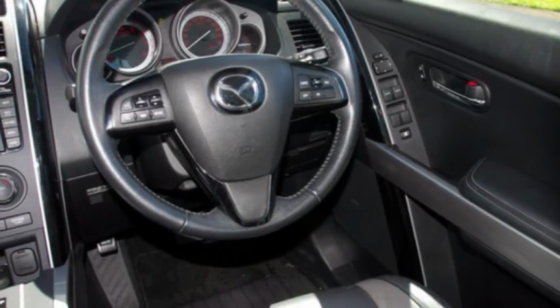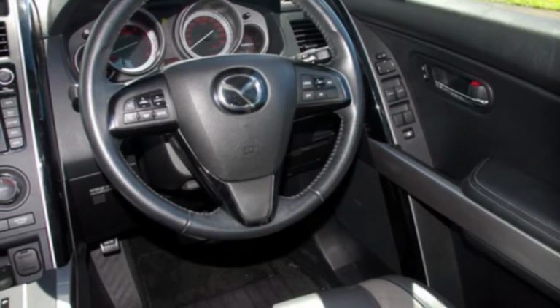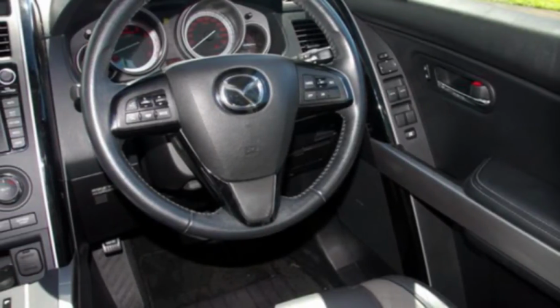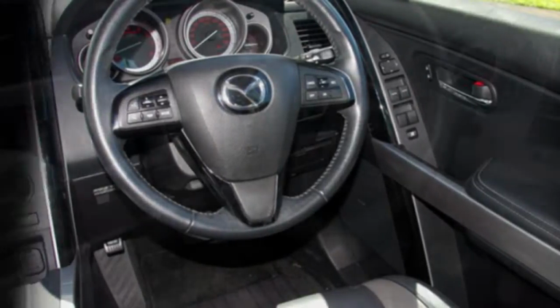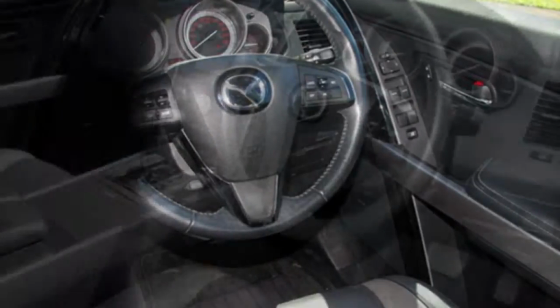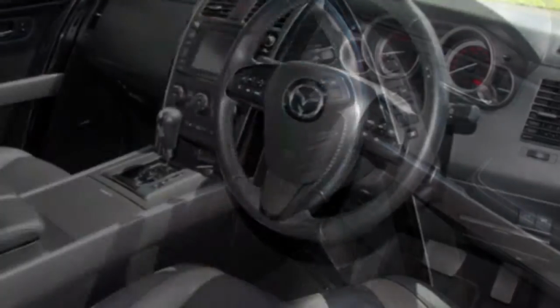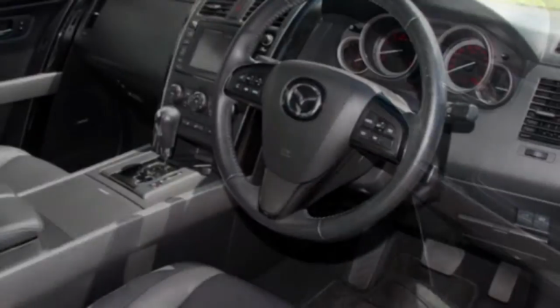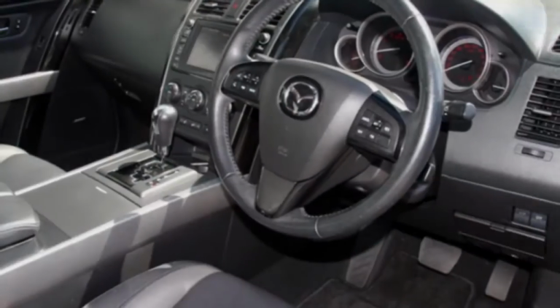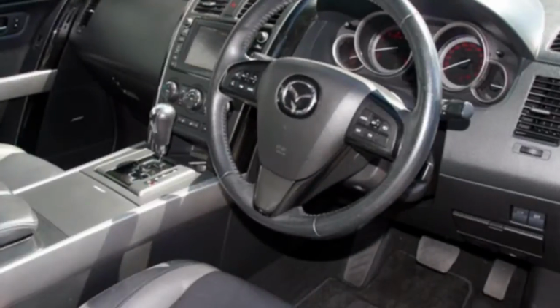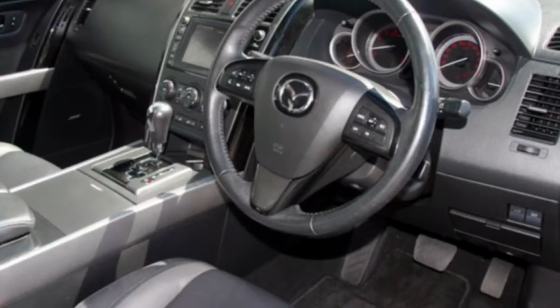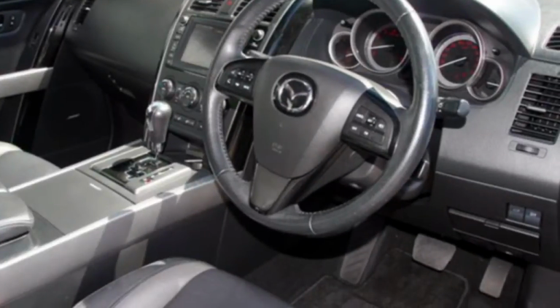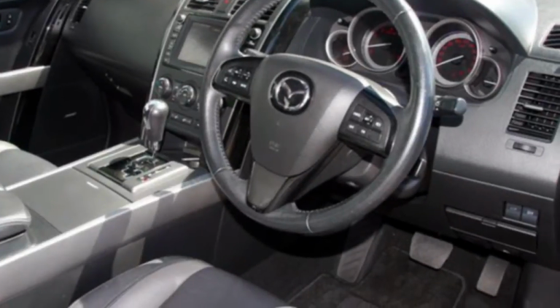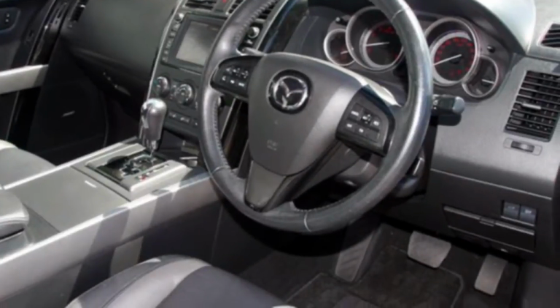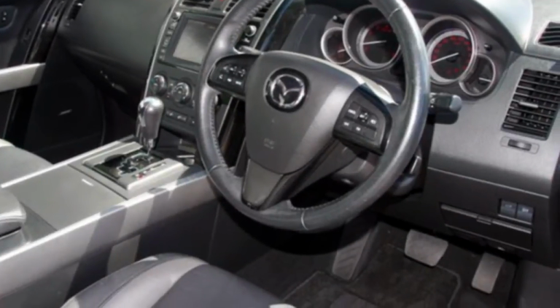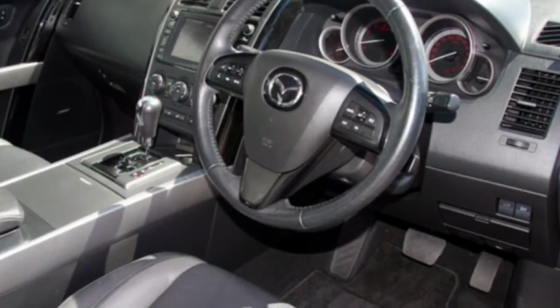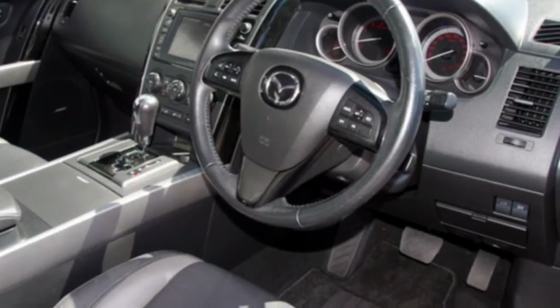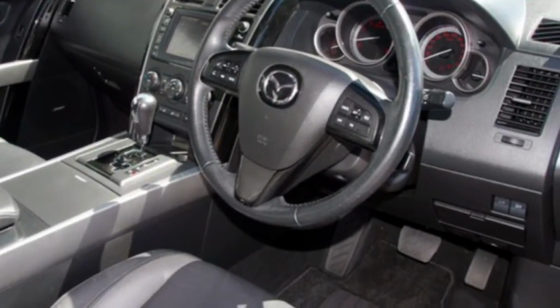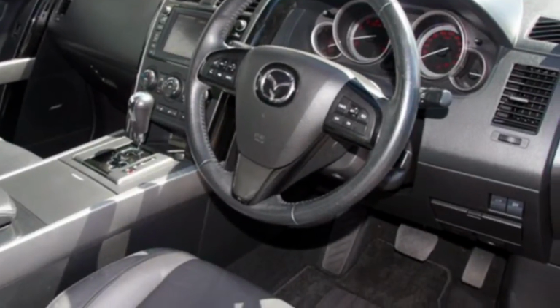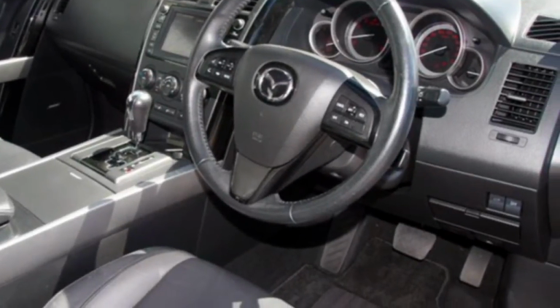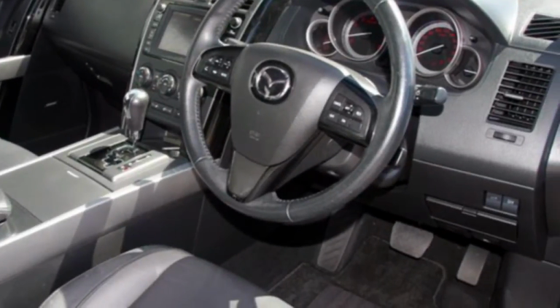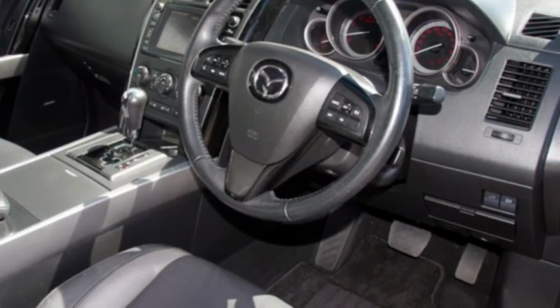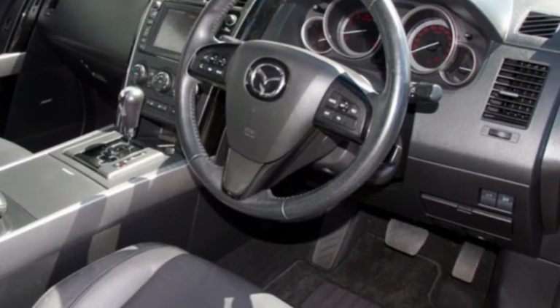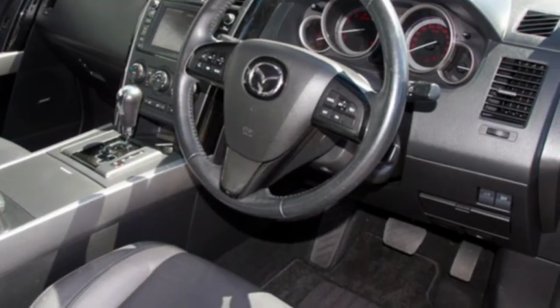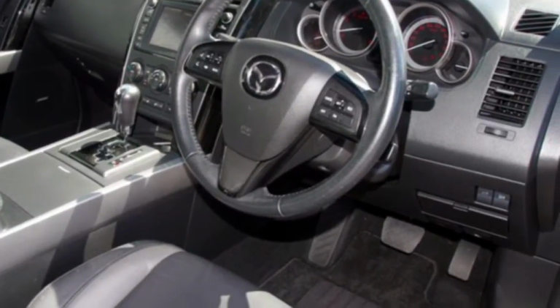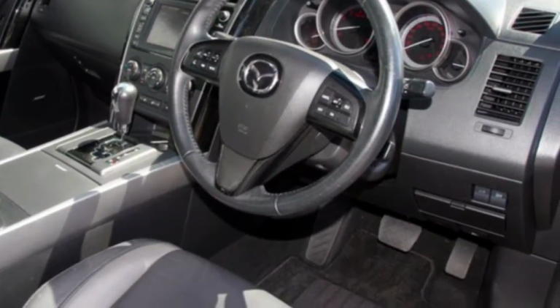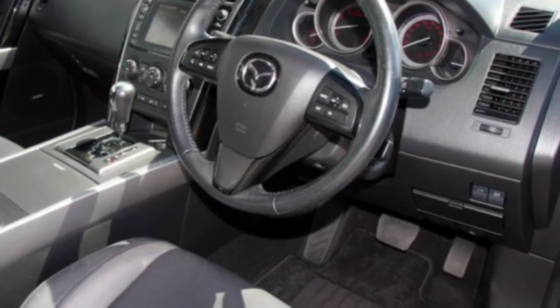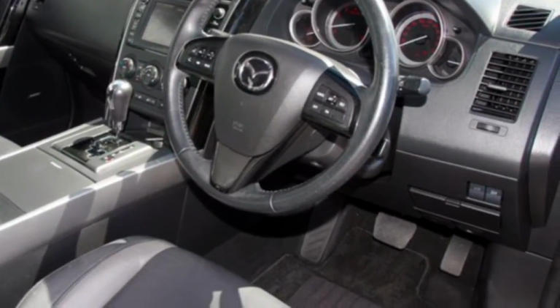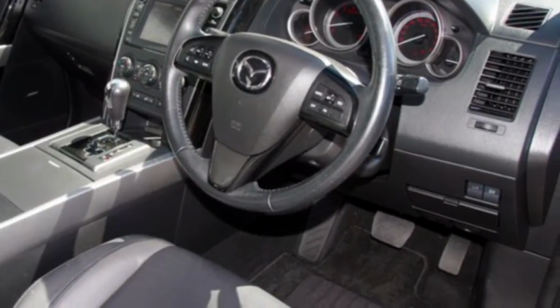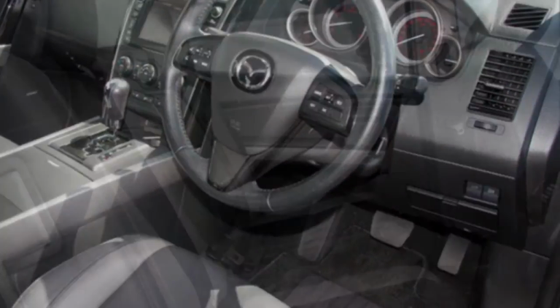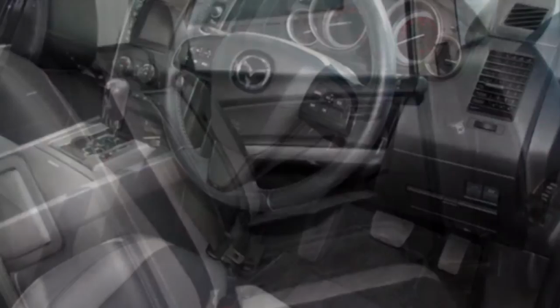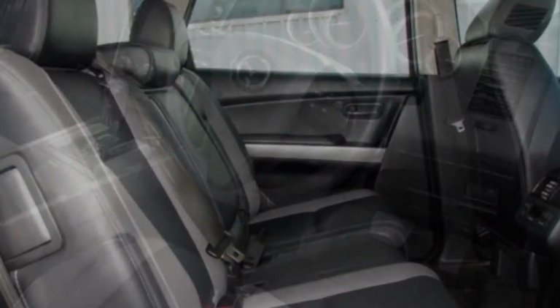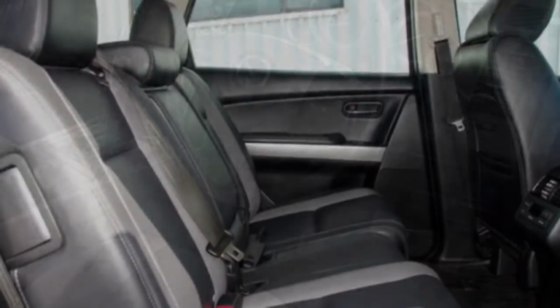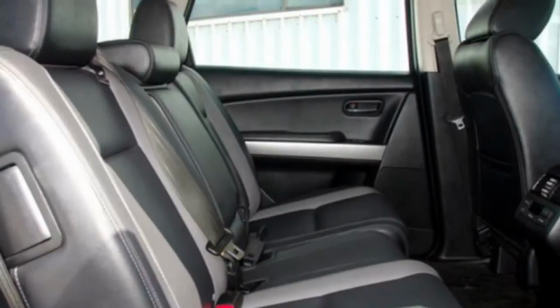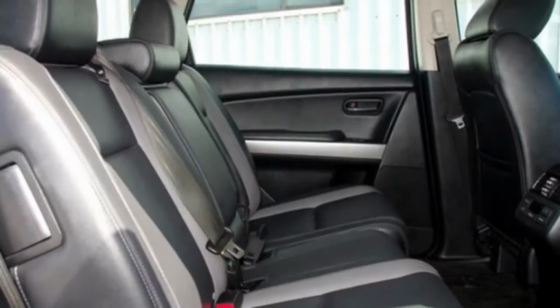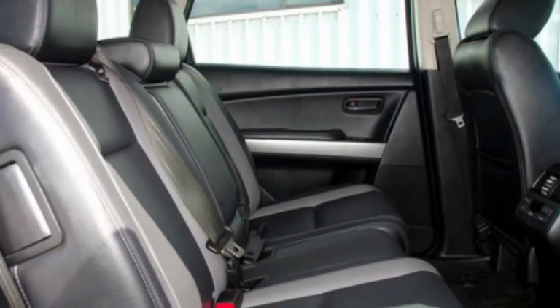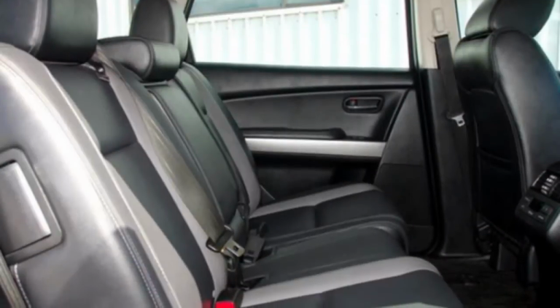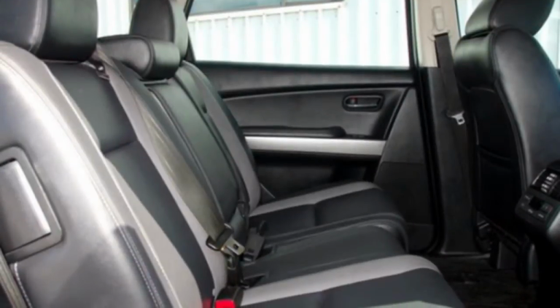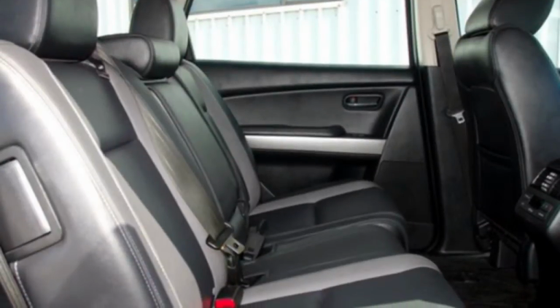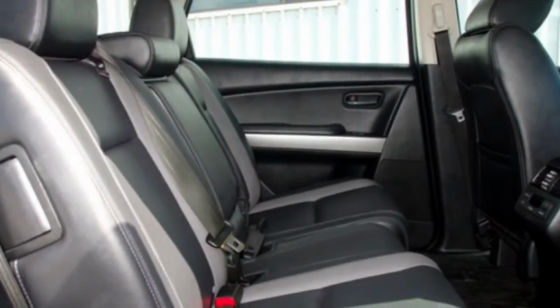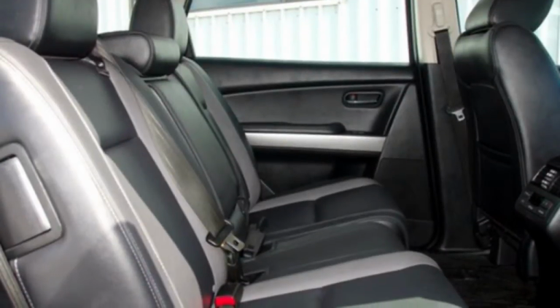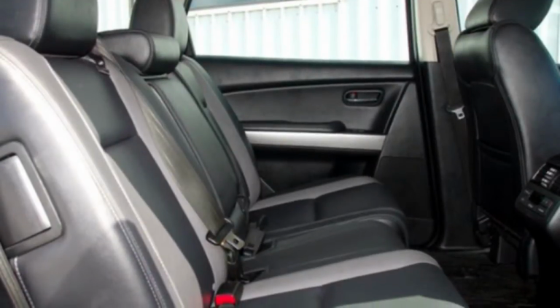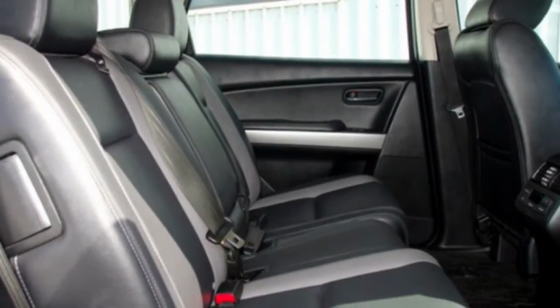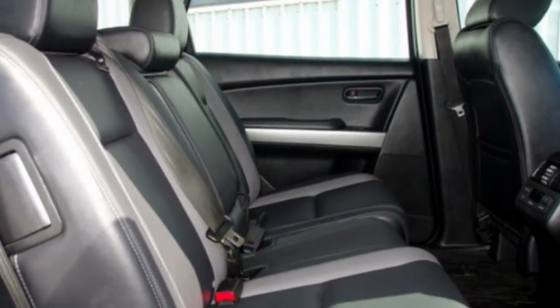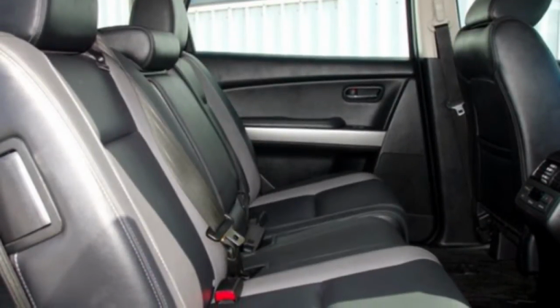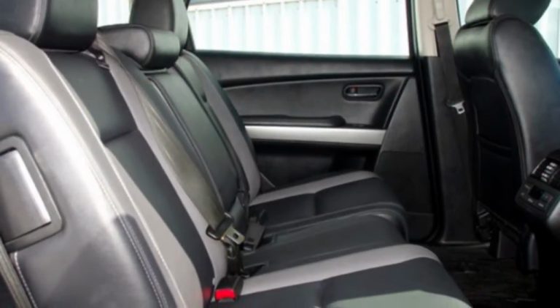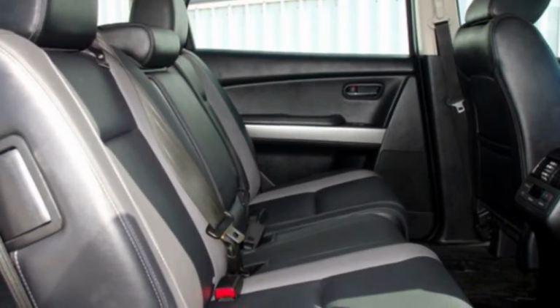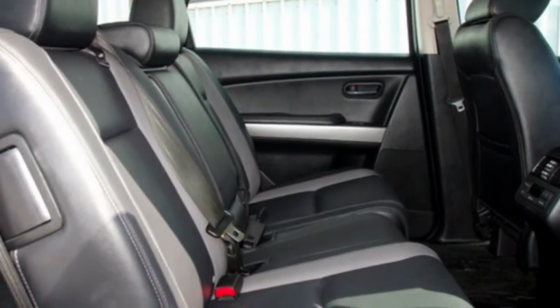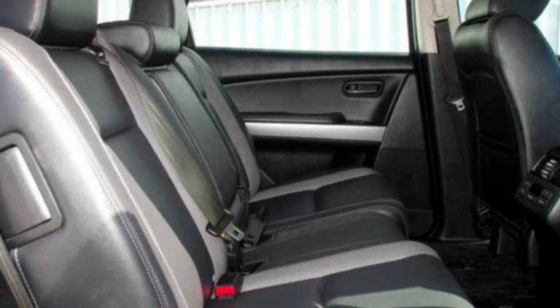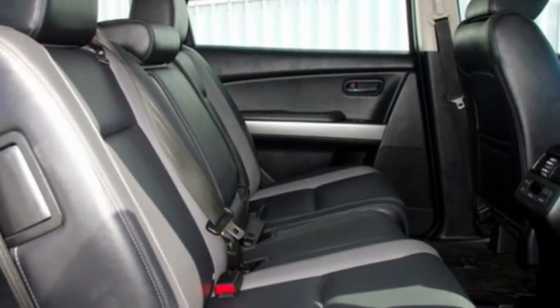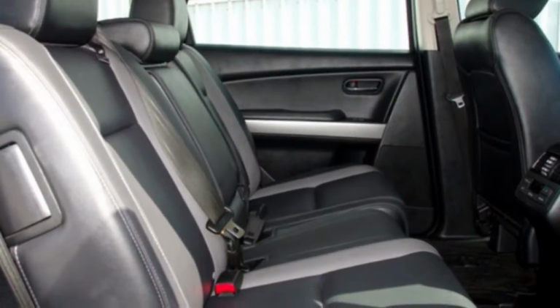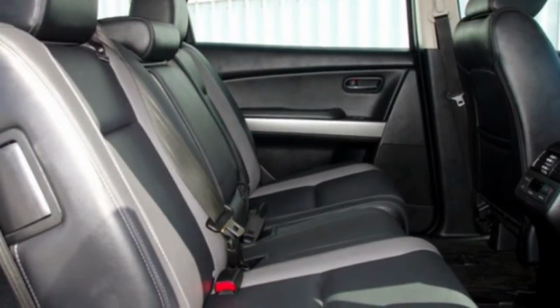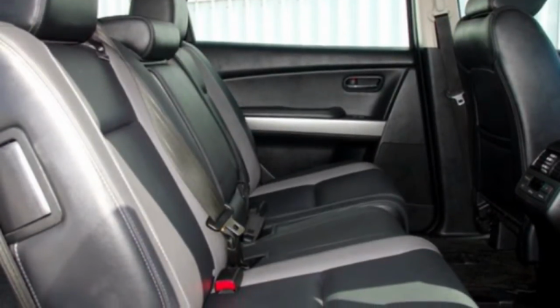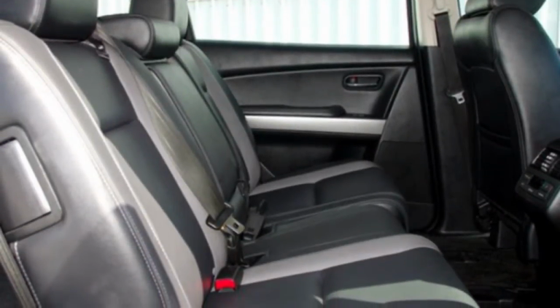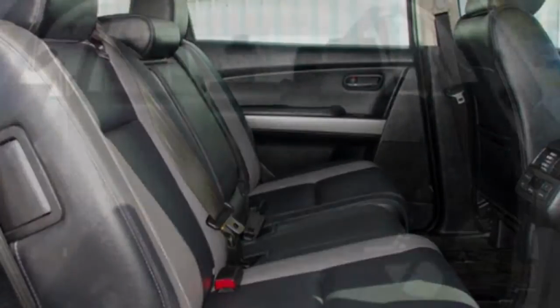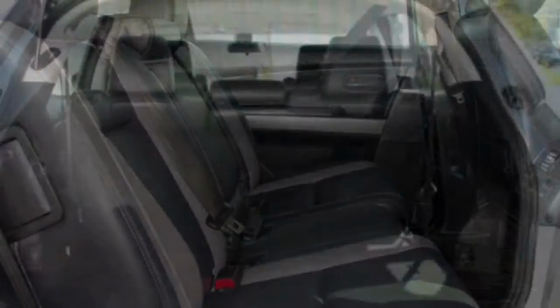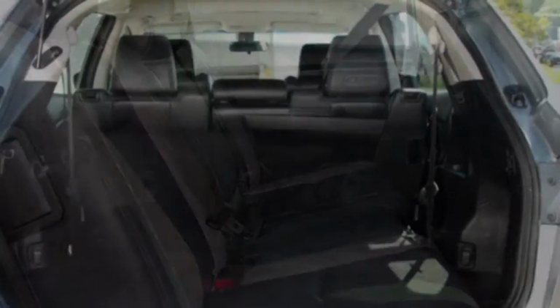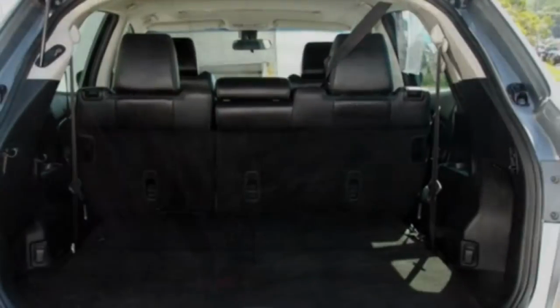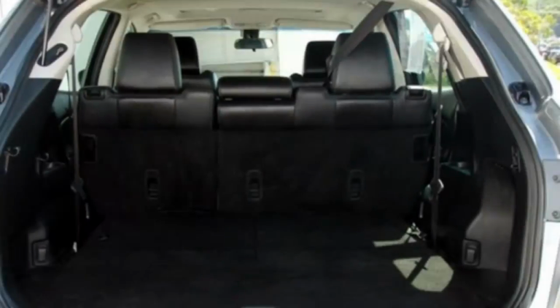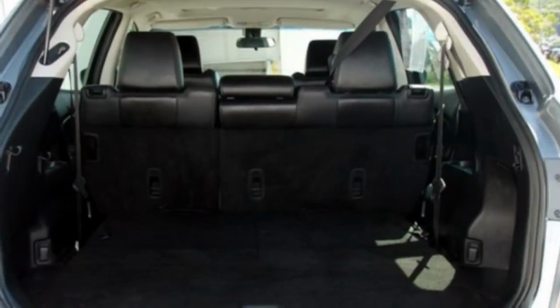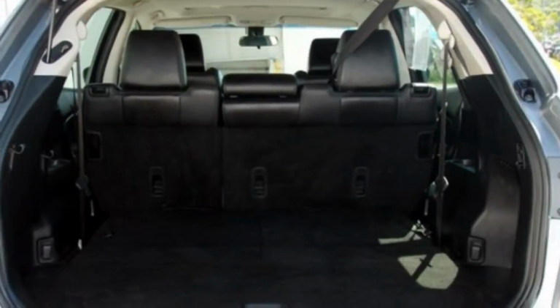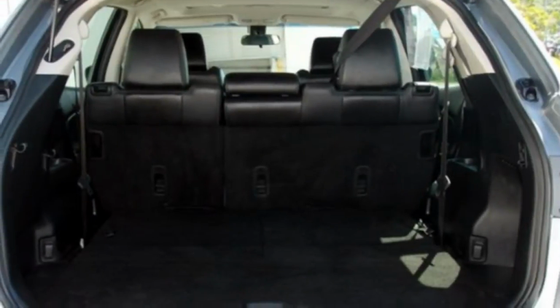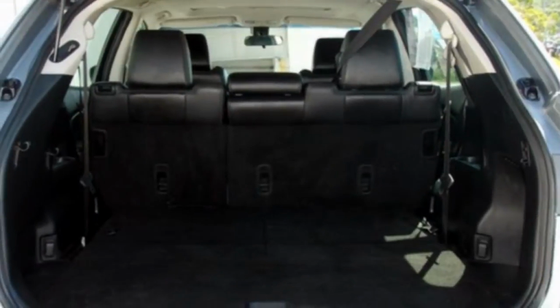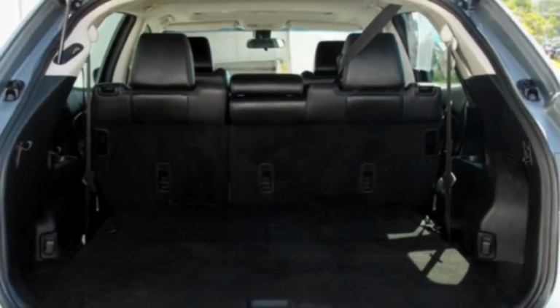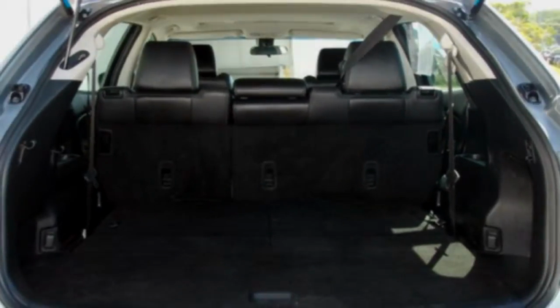This vehicle has all the features you could dream of: sunroof, cruise control, alloy wheels, power steering and more.